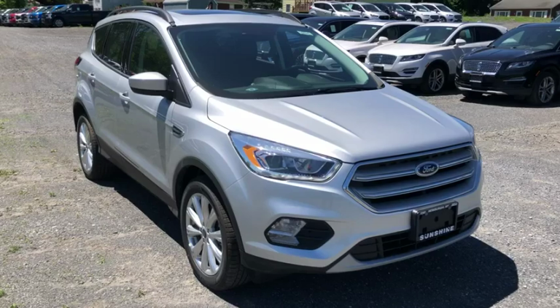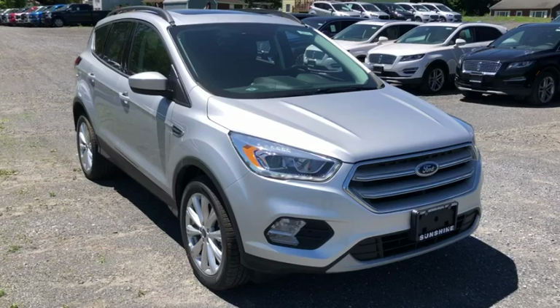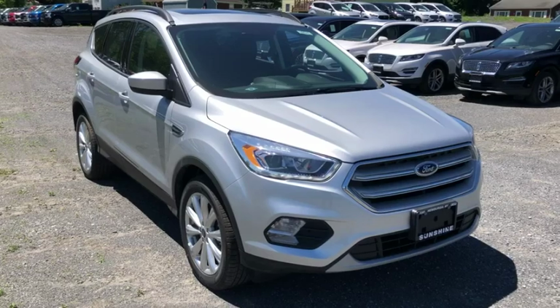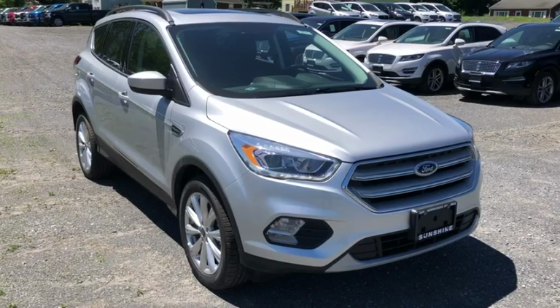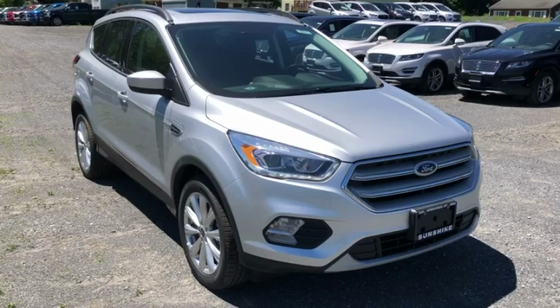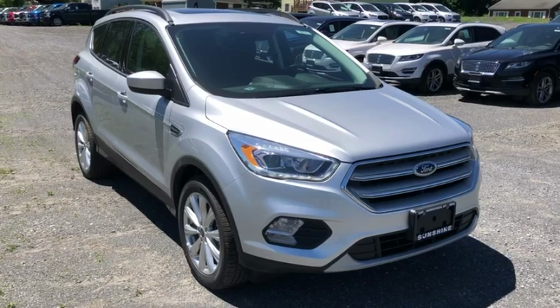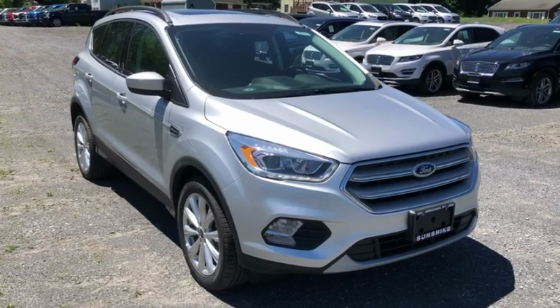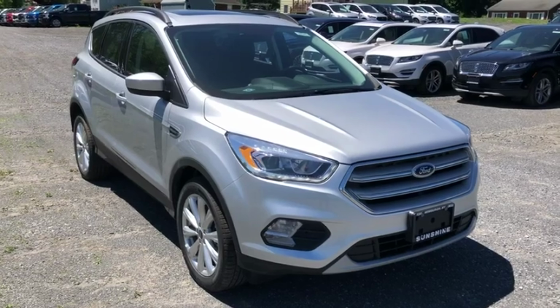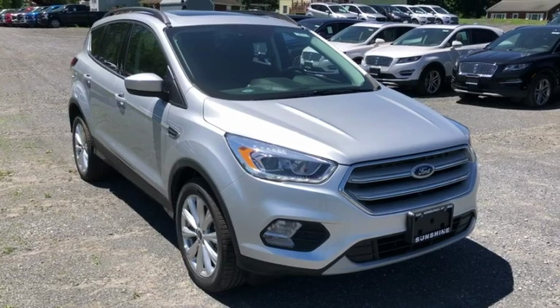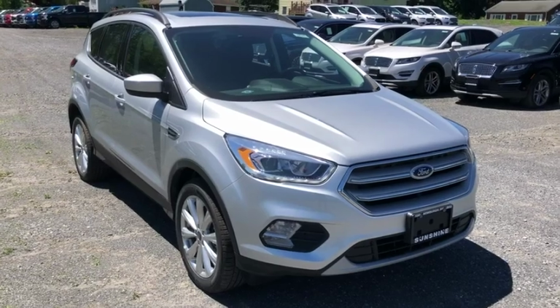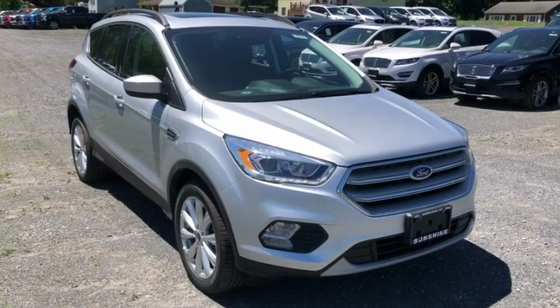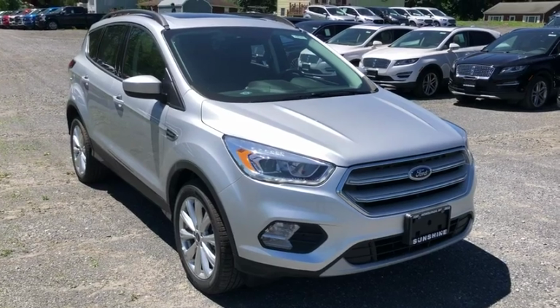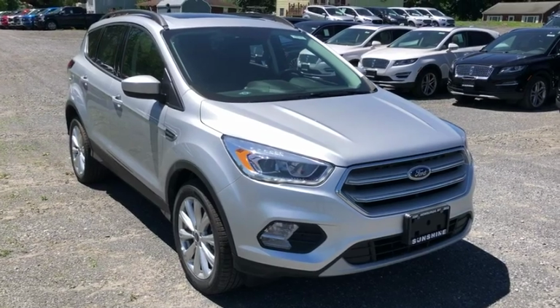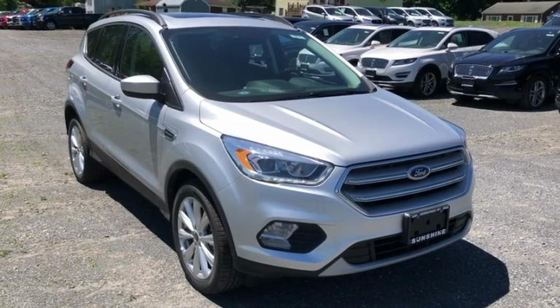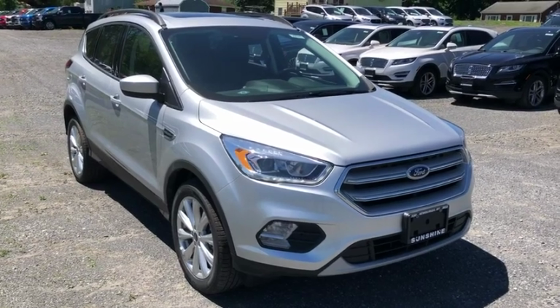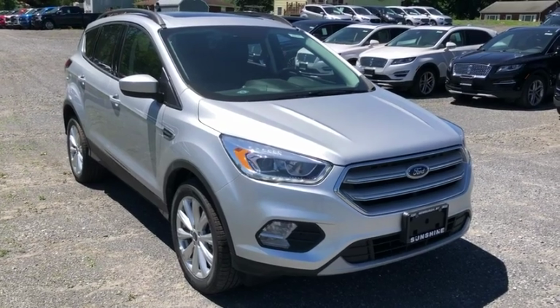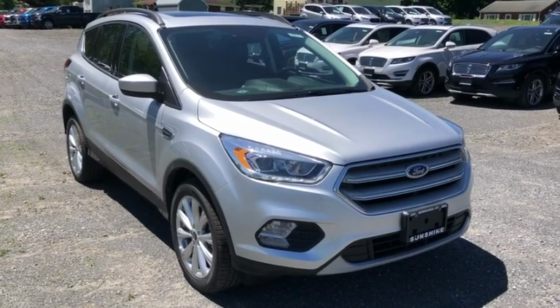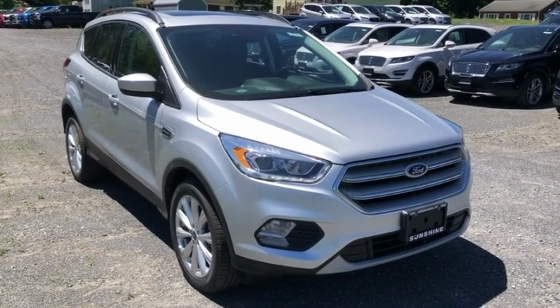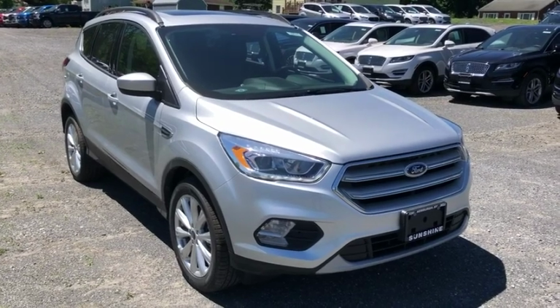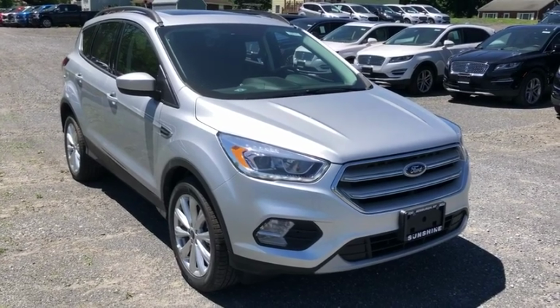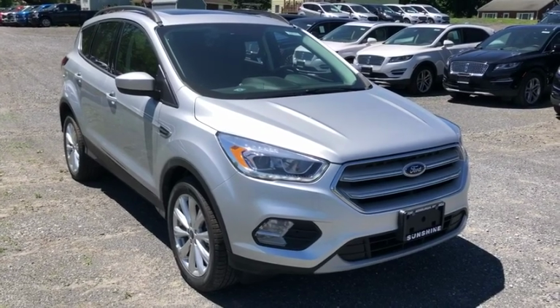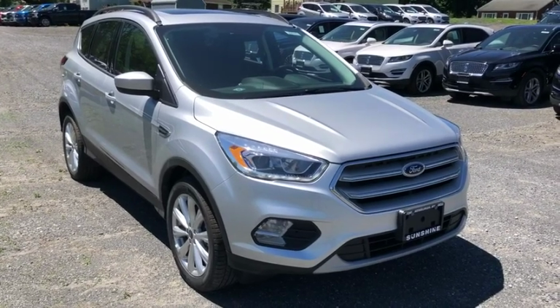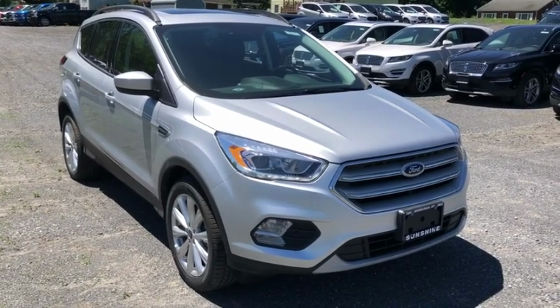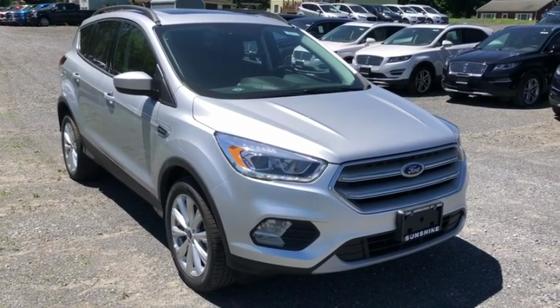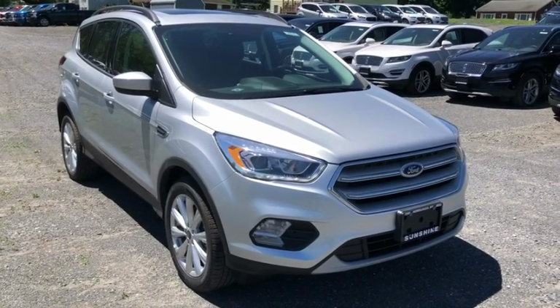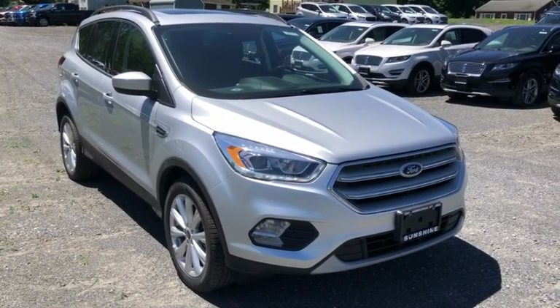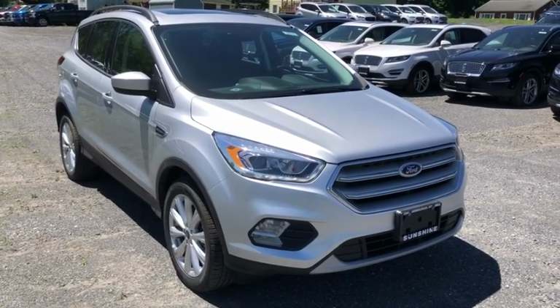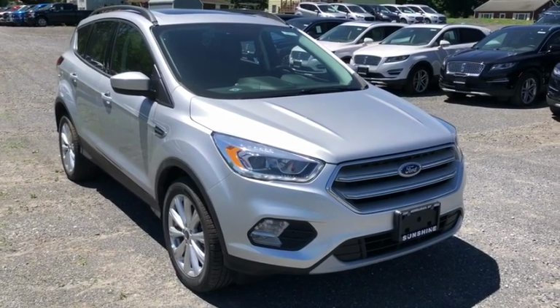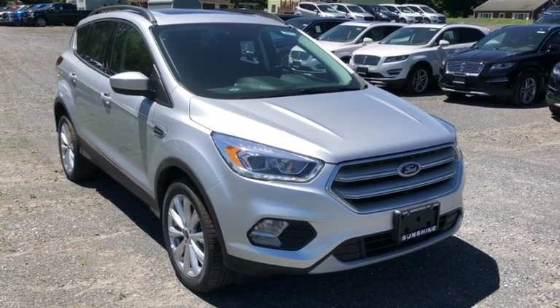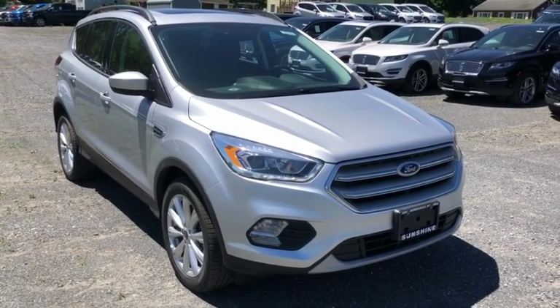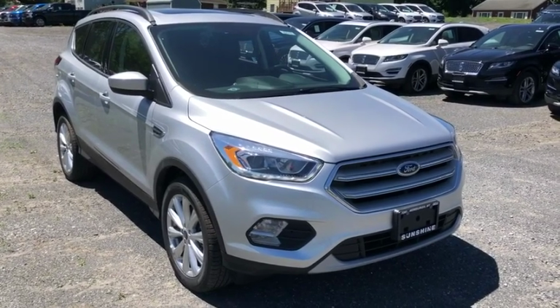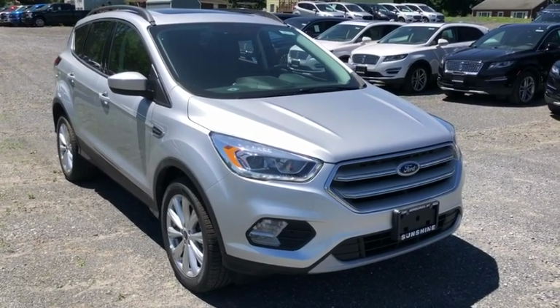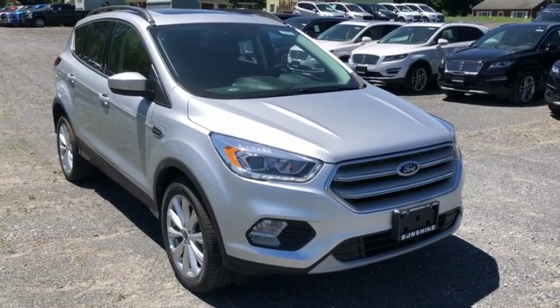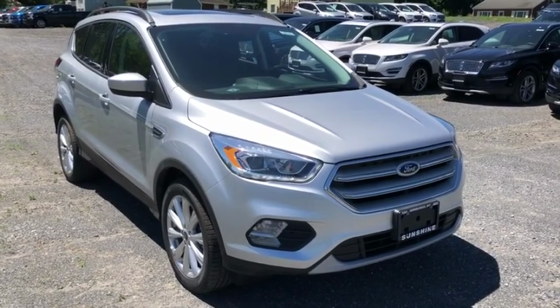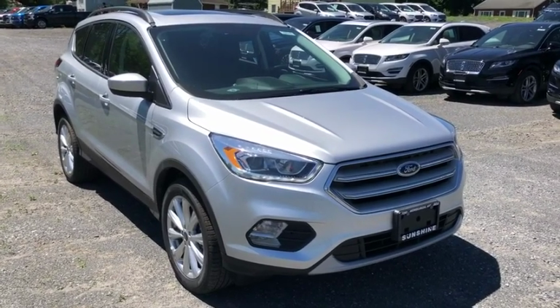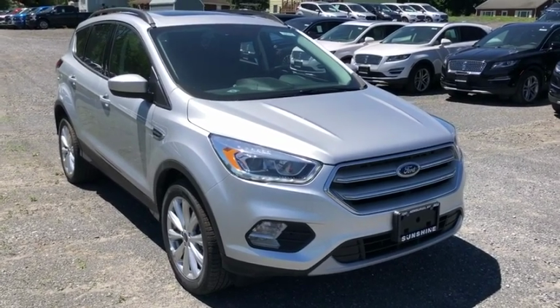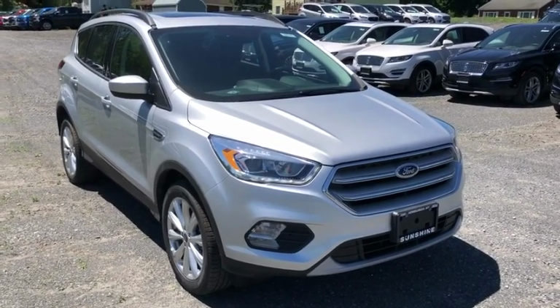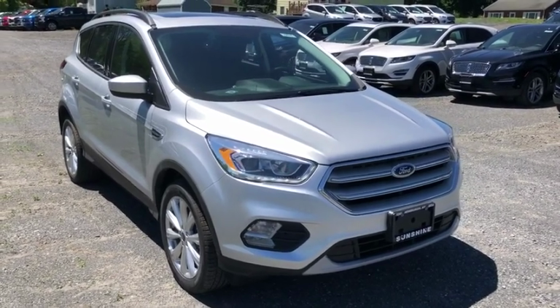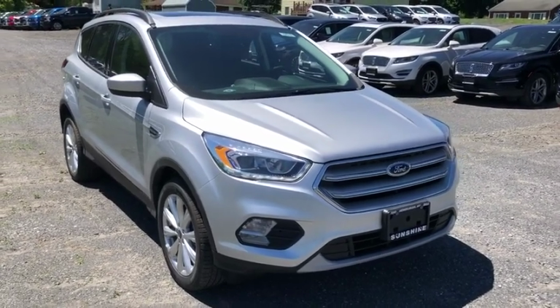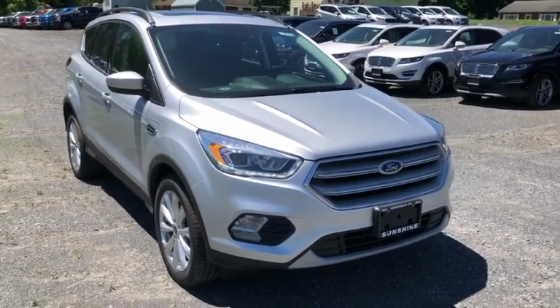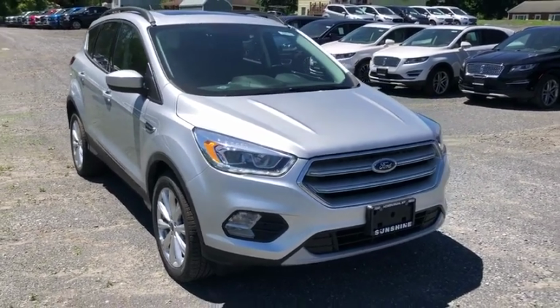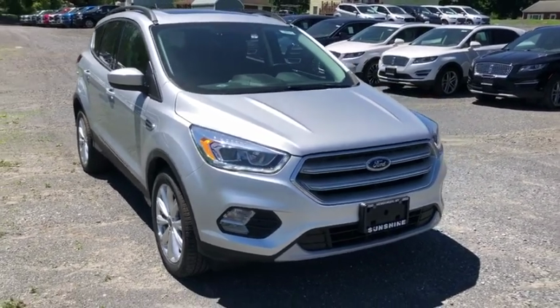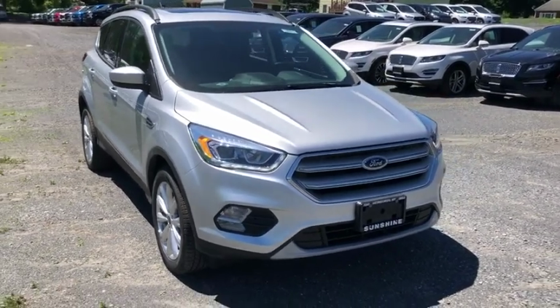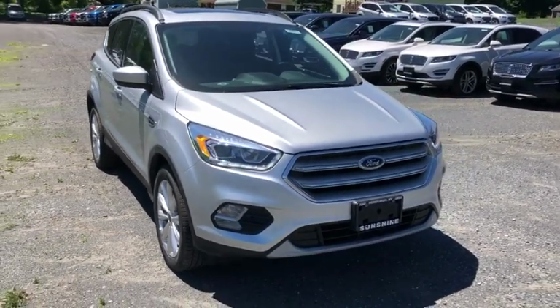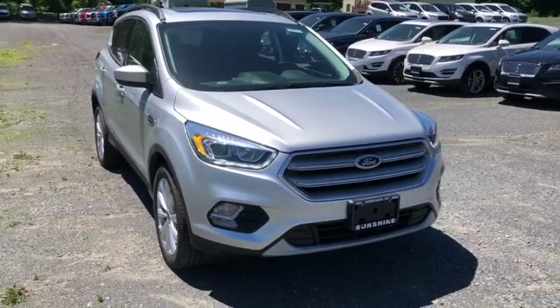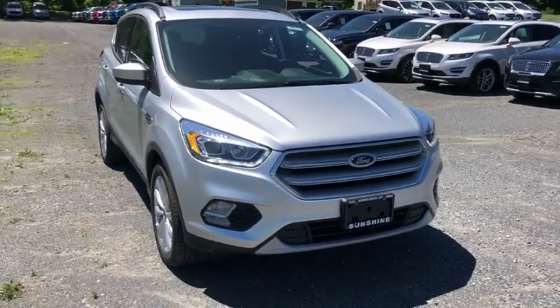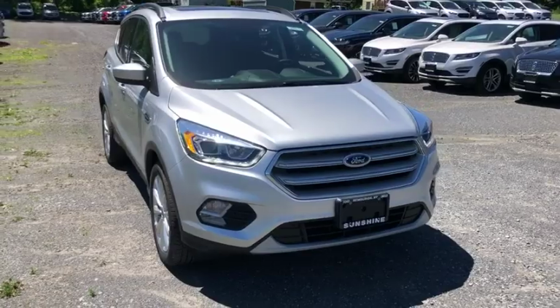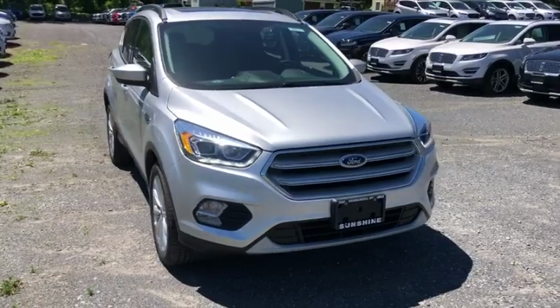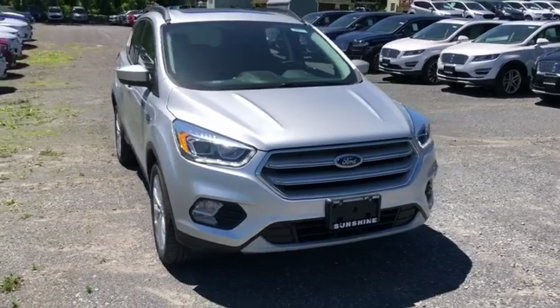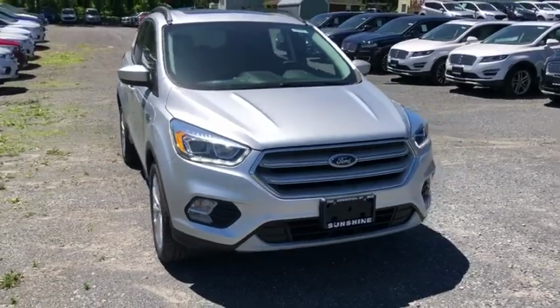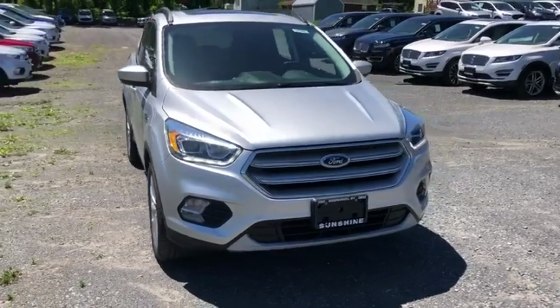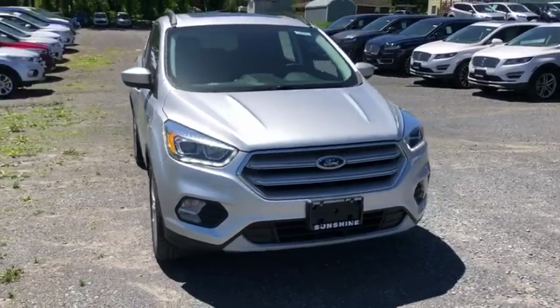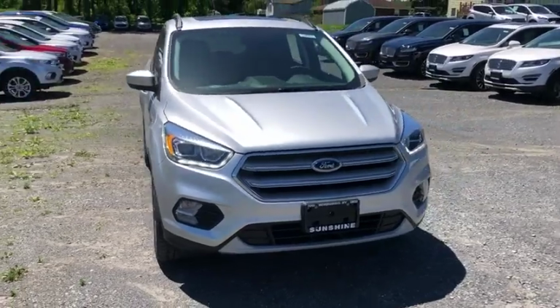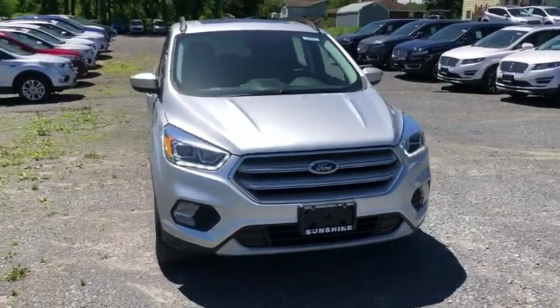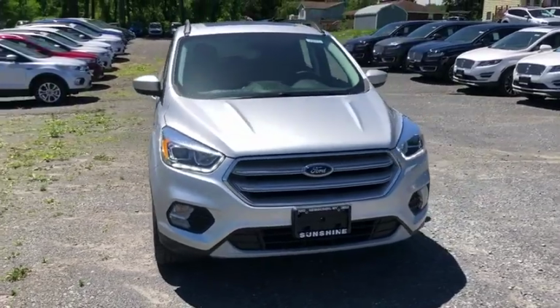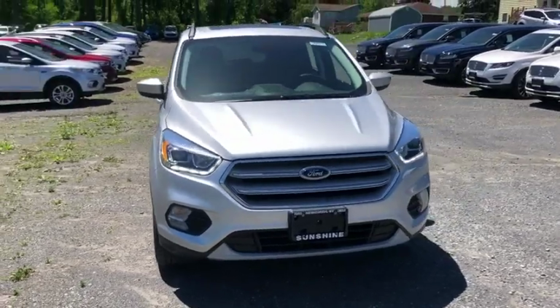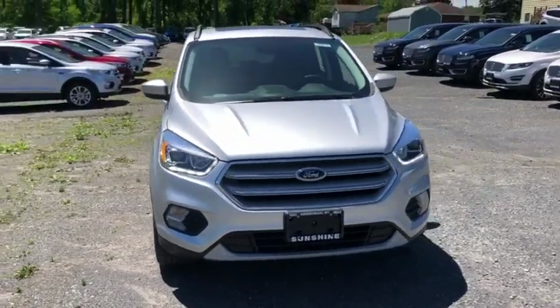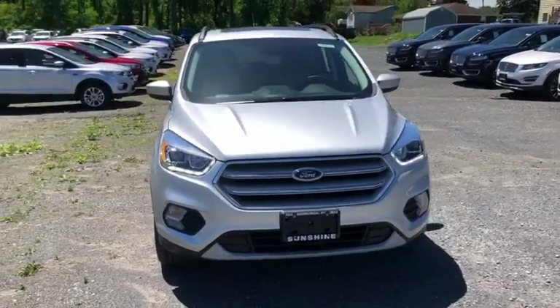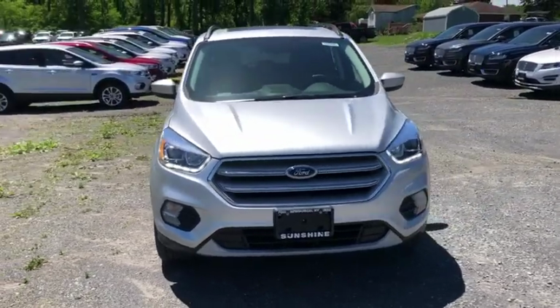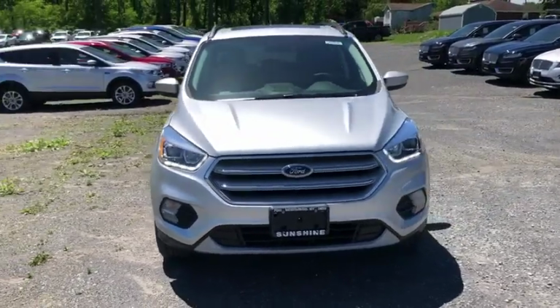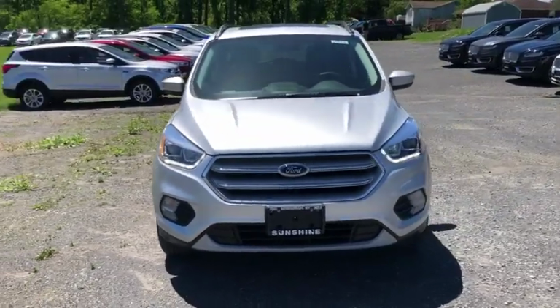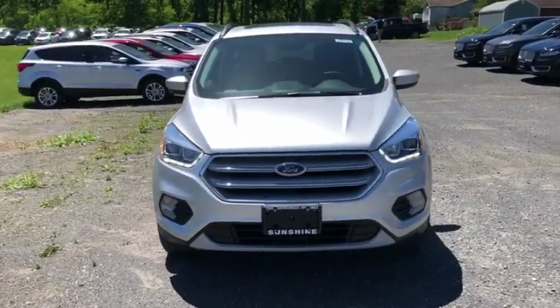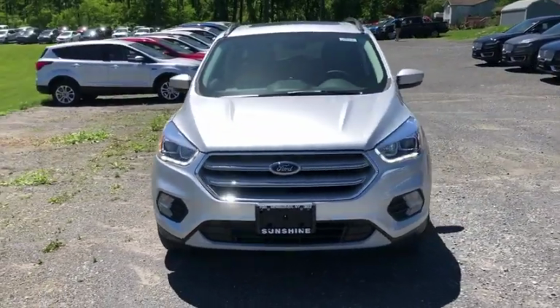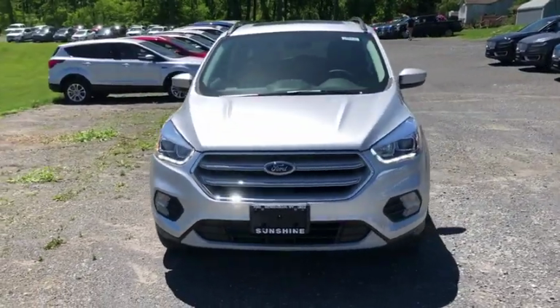The 2019 Escape. Gas engines flex, tow, sip, and go with Ford Escape.